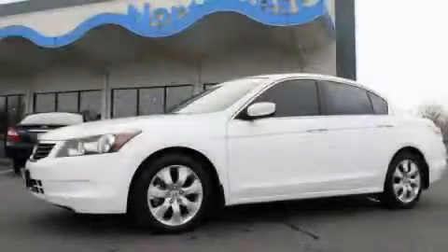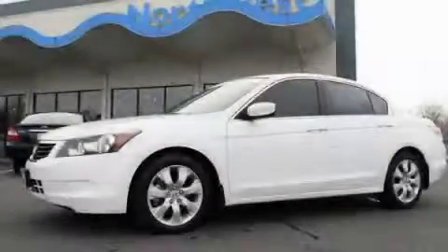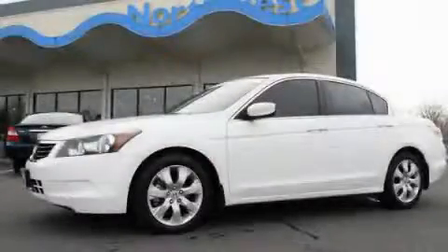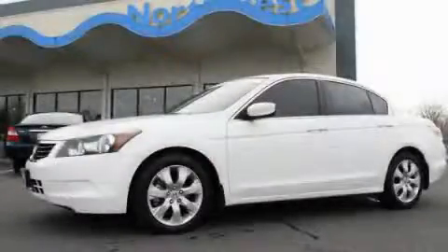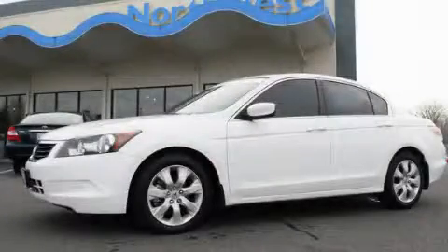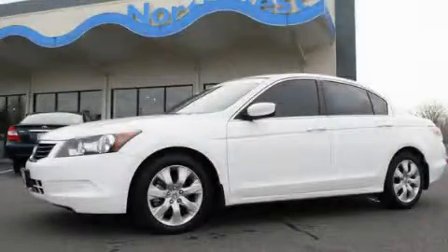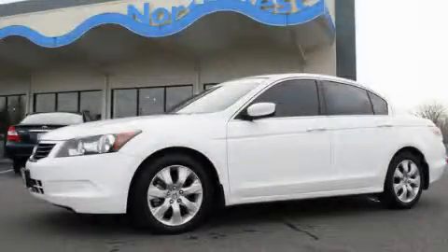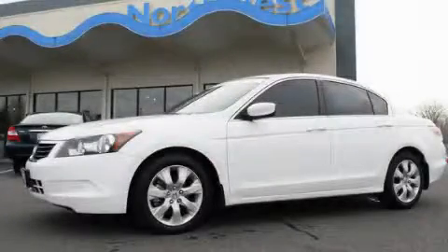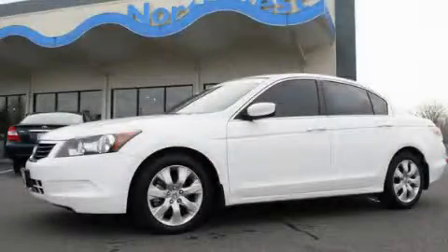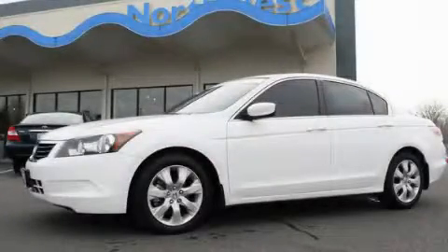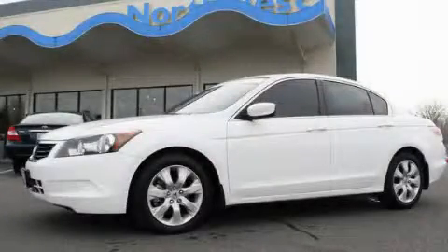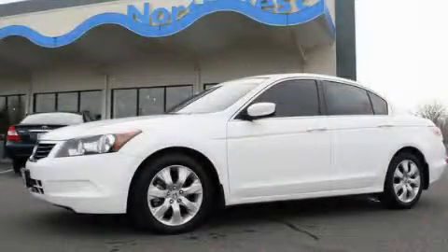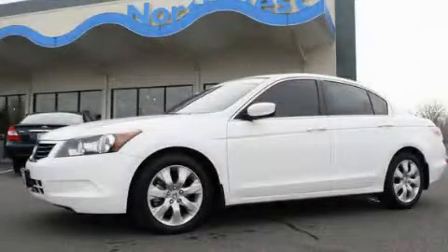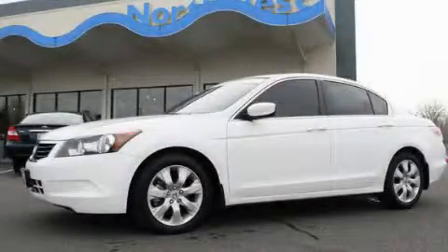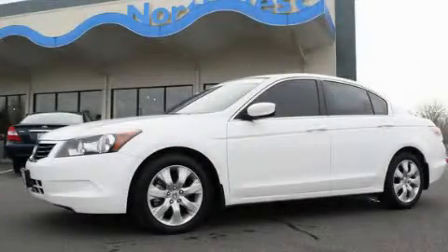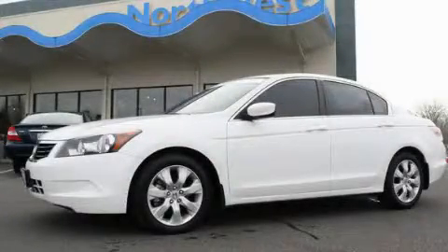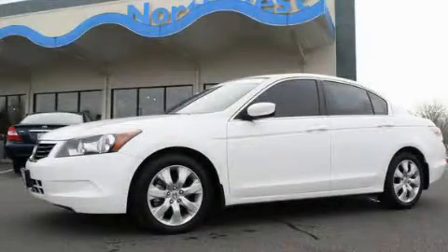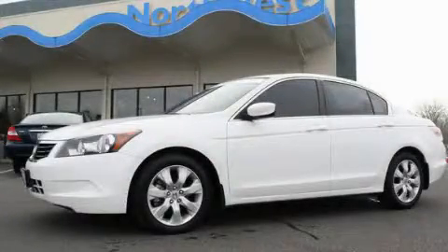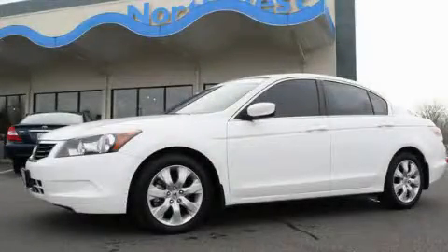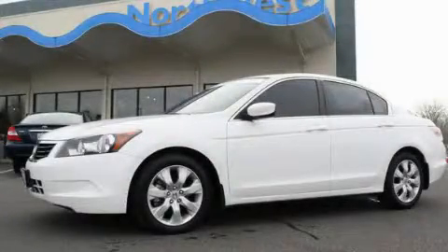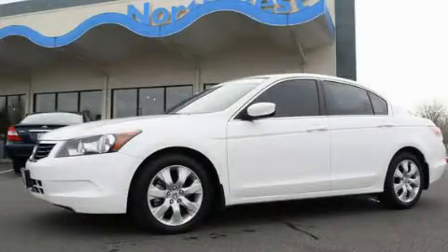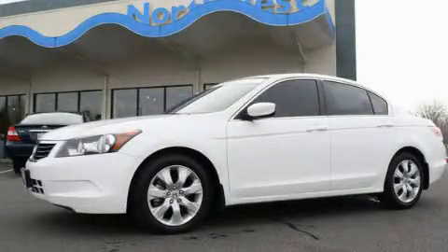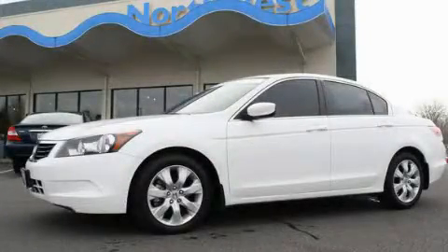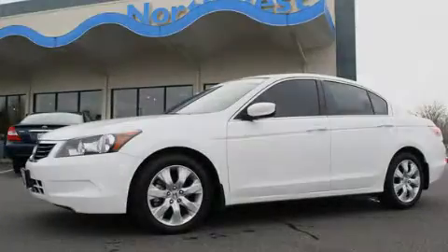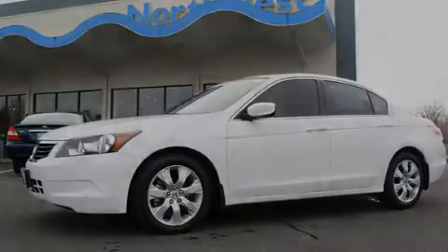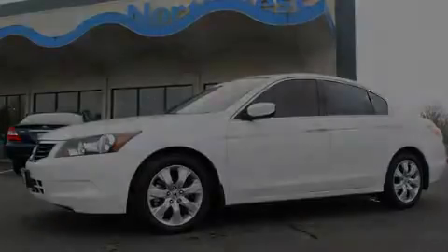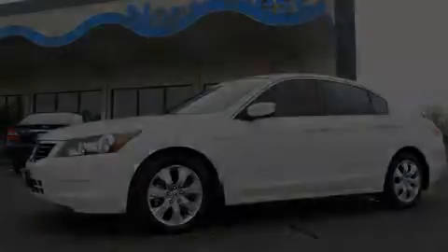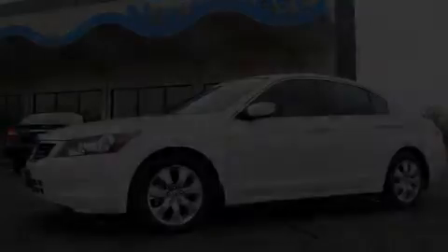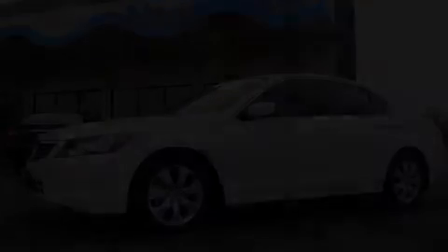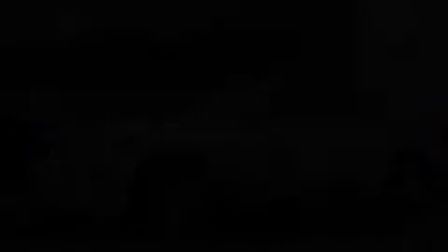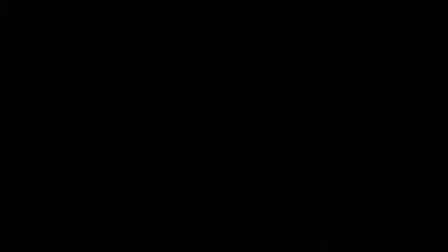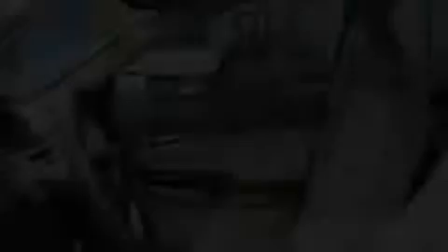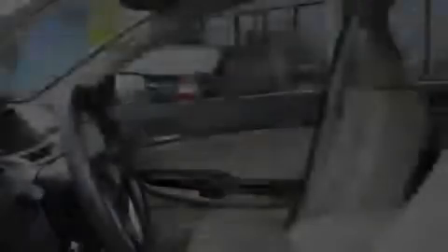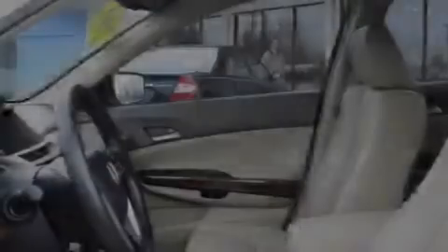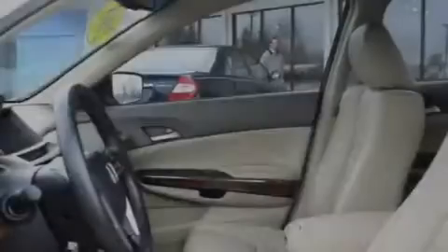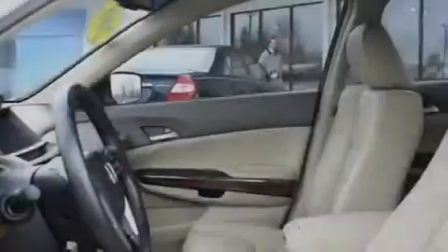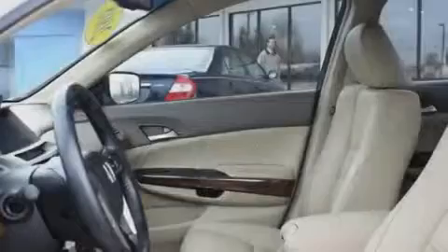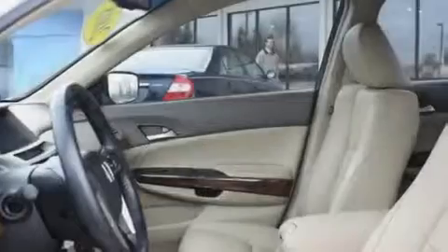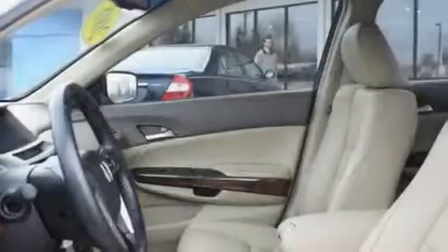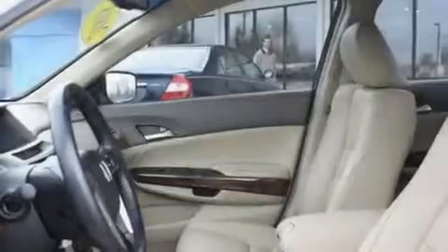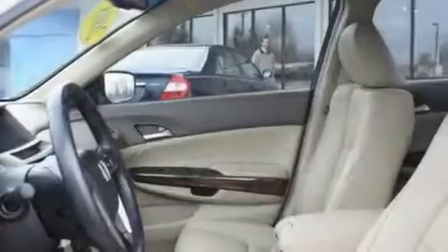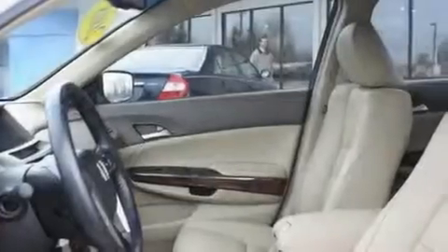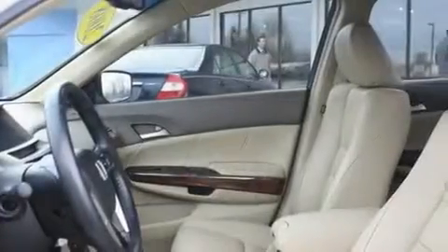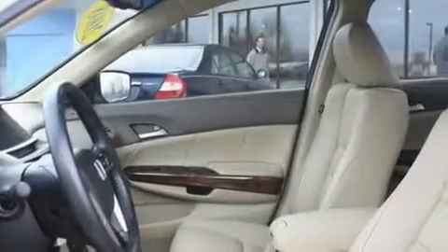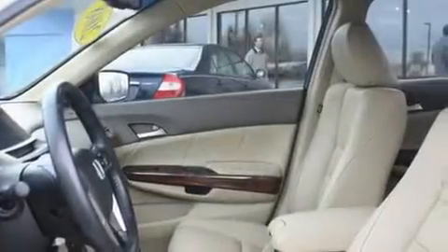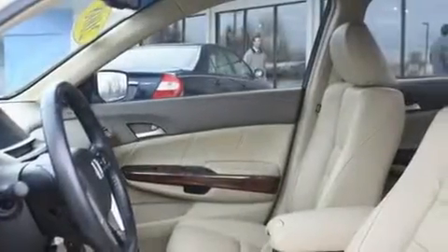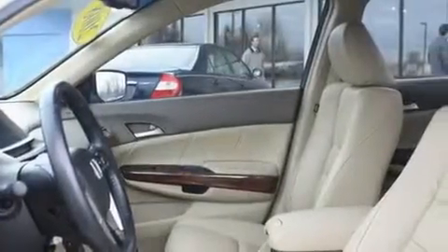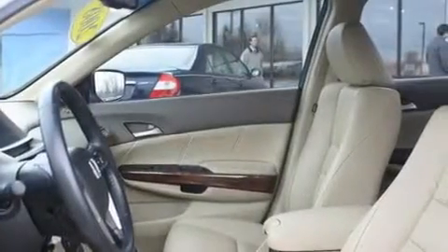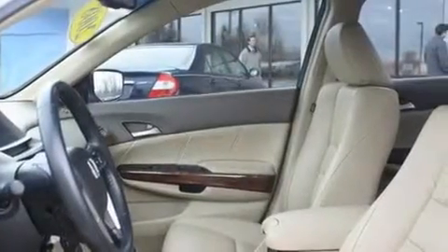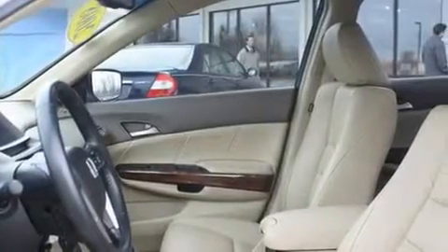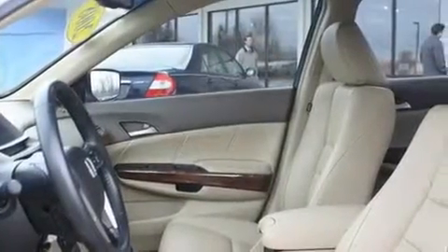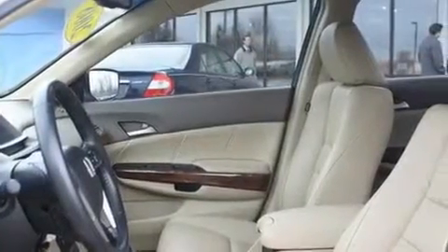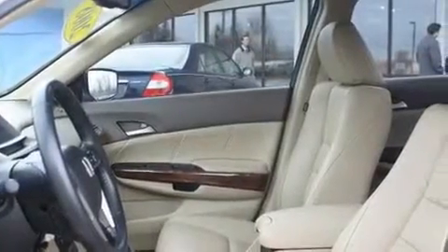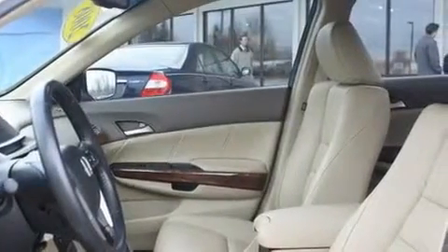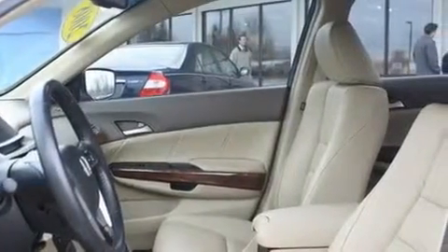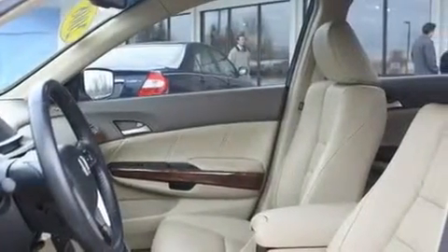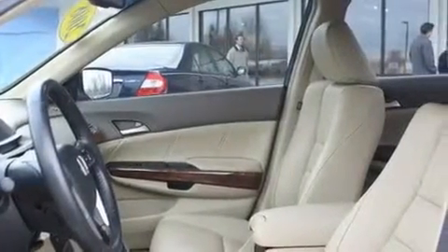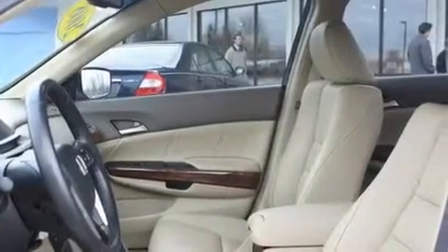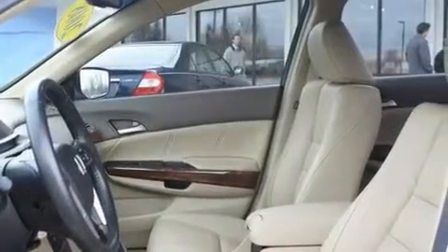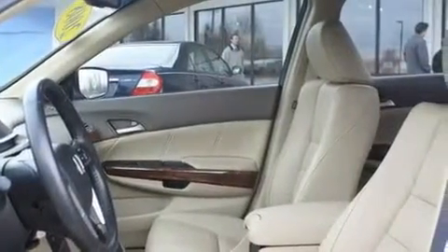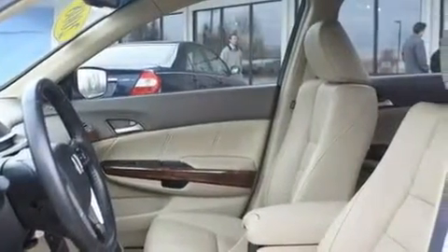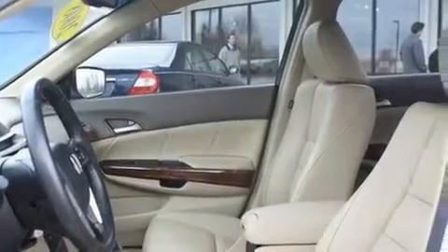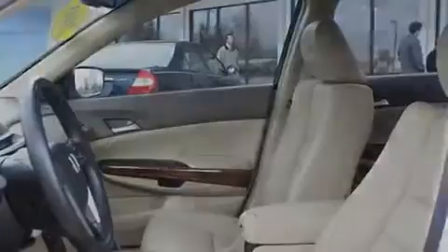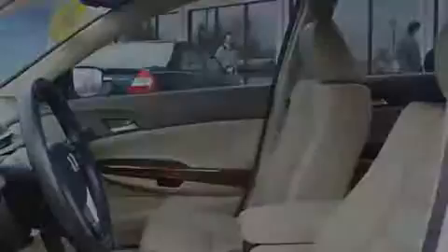This is a 2008 Honda Accord. It has a 2.4-liter 4-cylinder engine and a 5-speed automatic transmission.